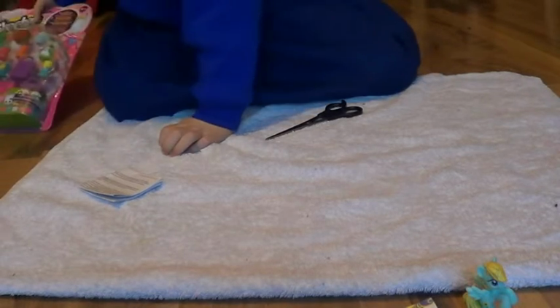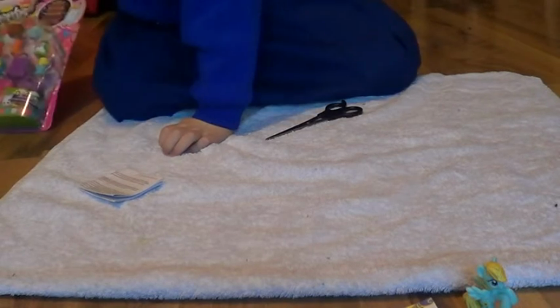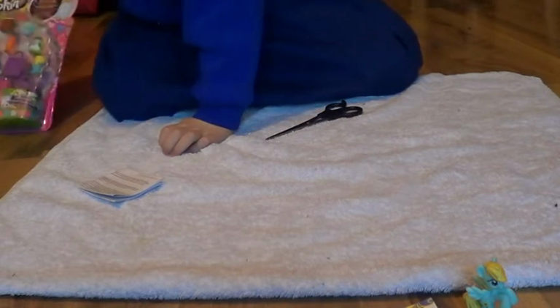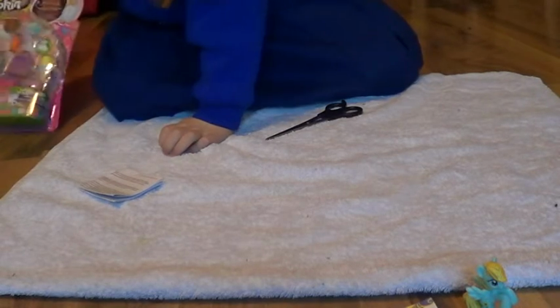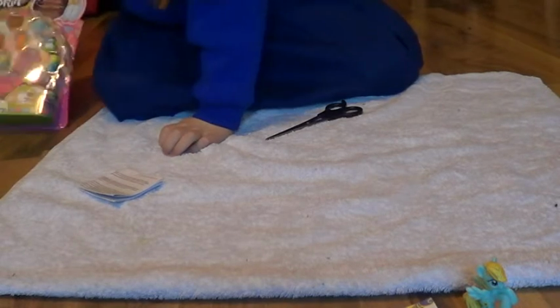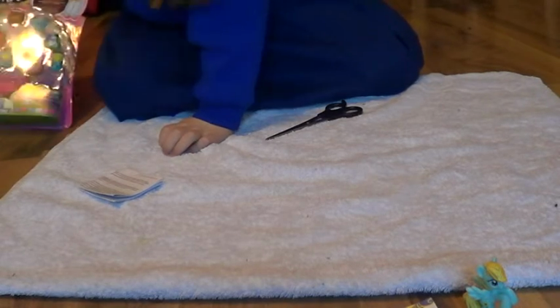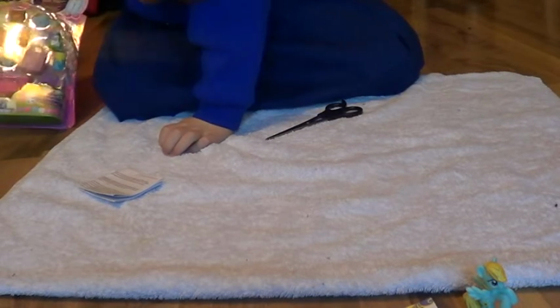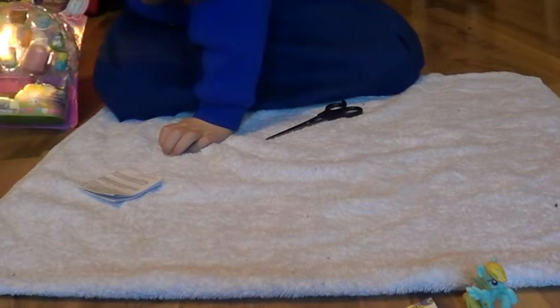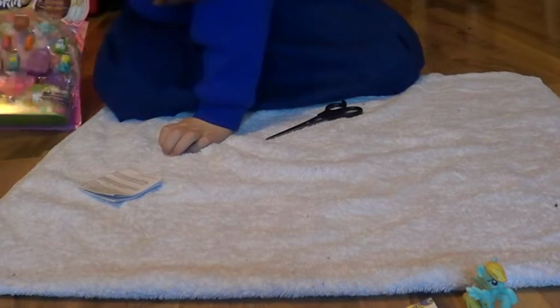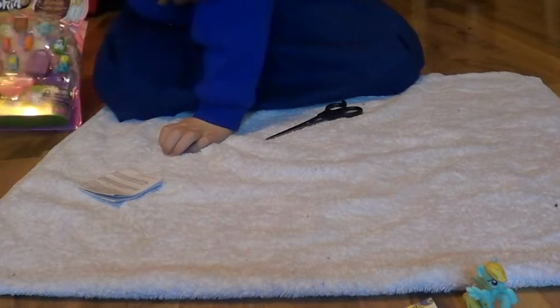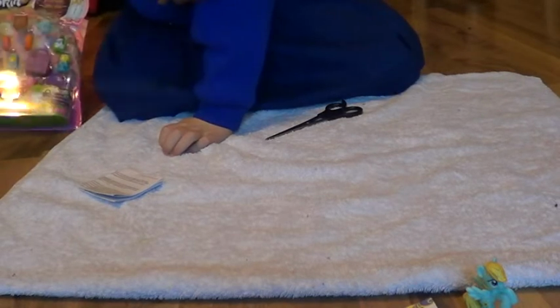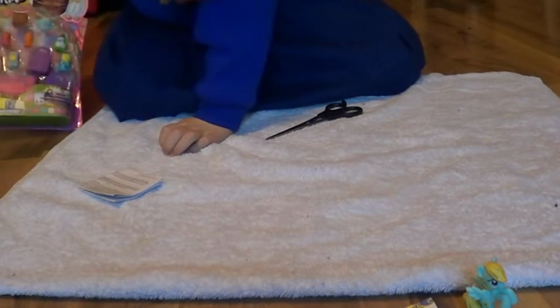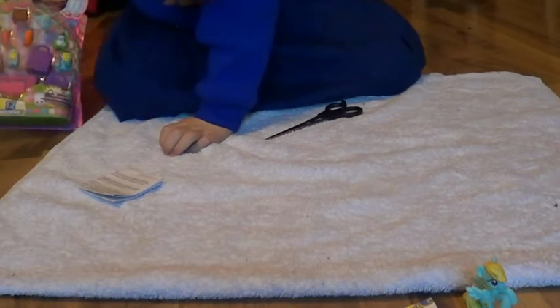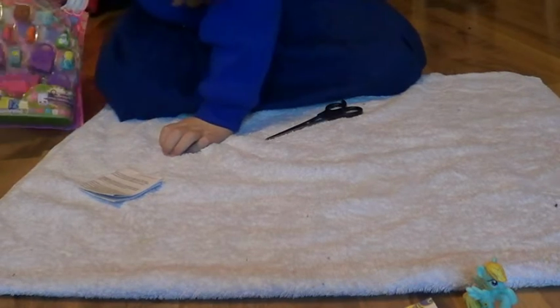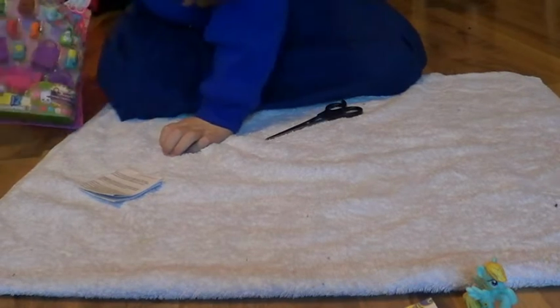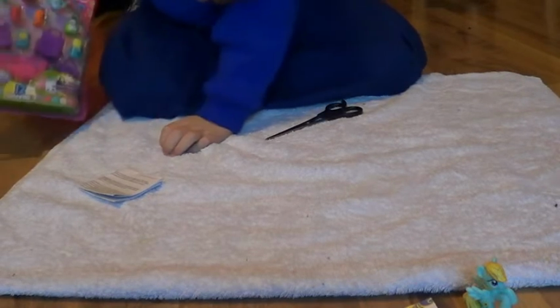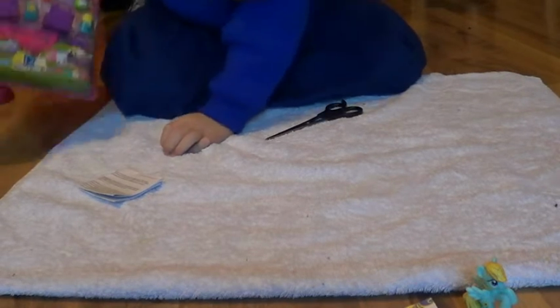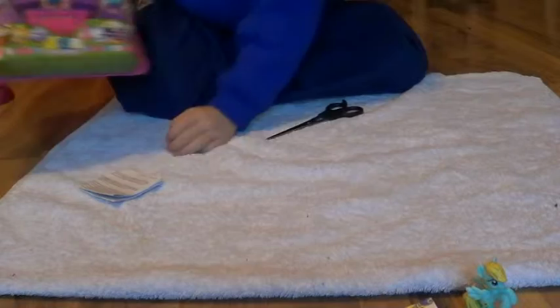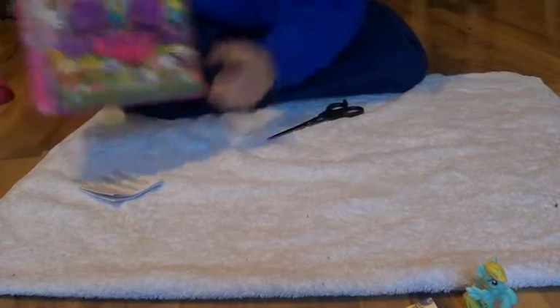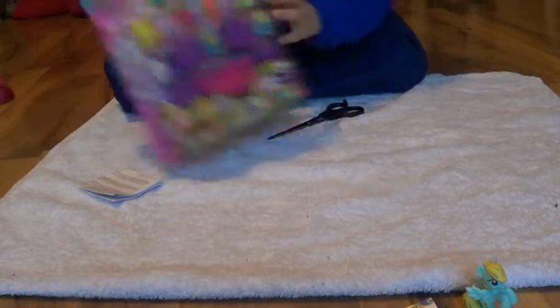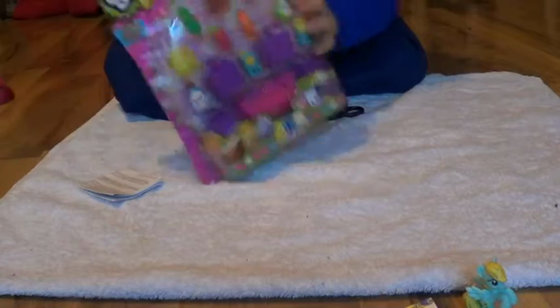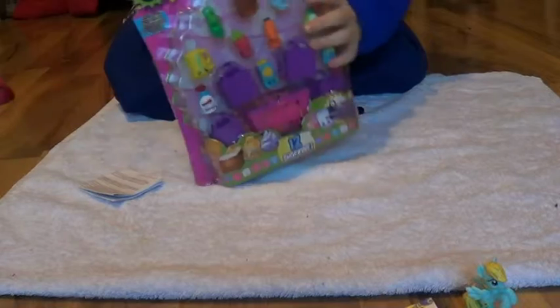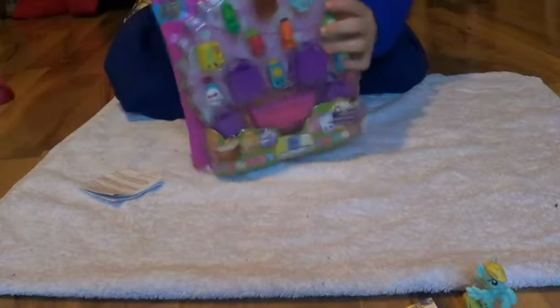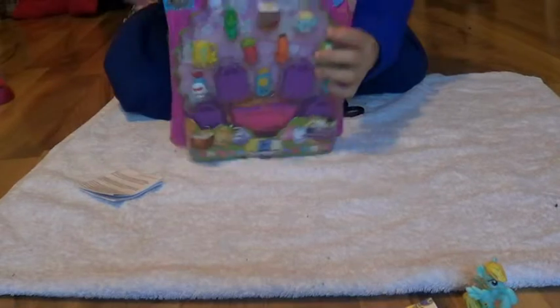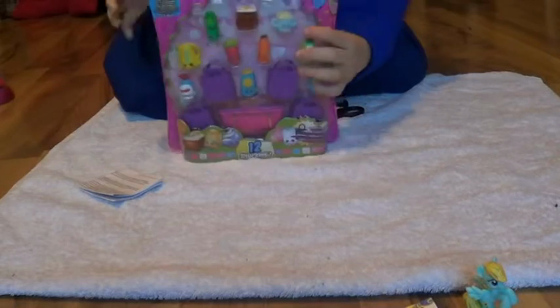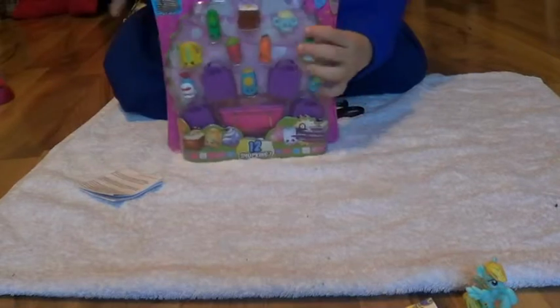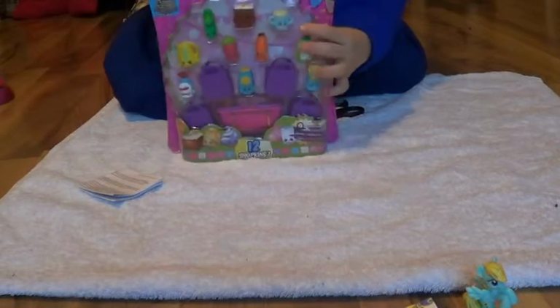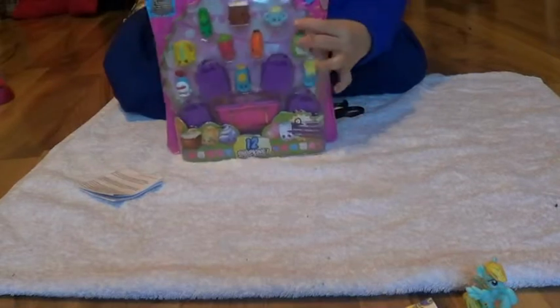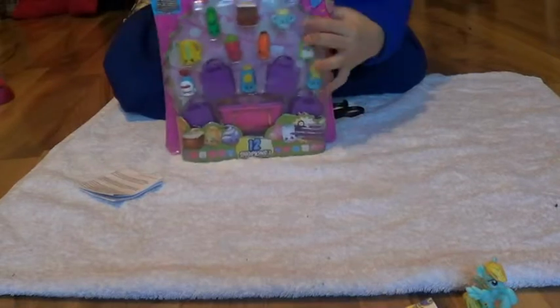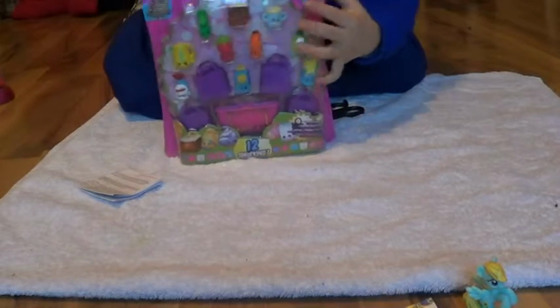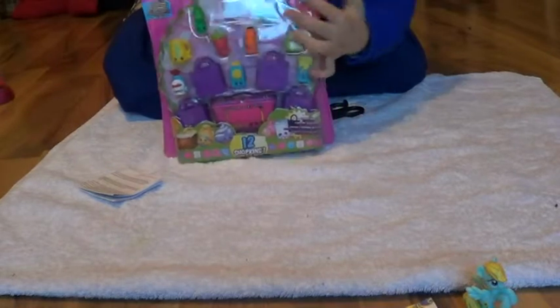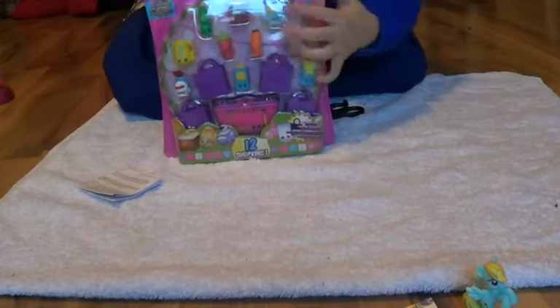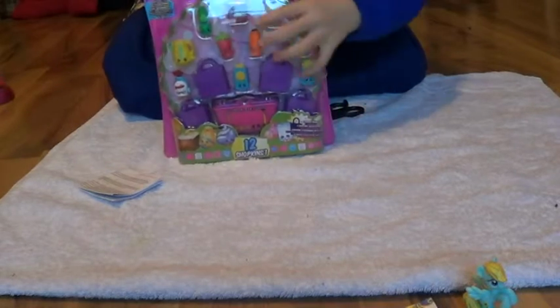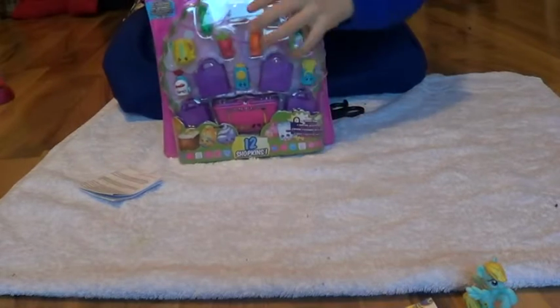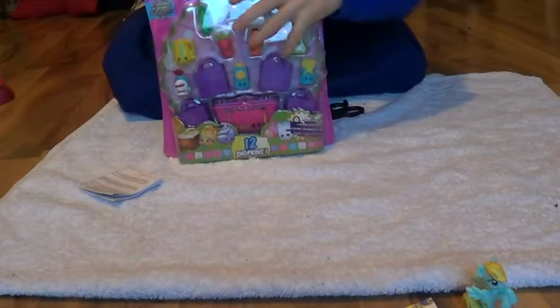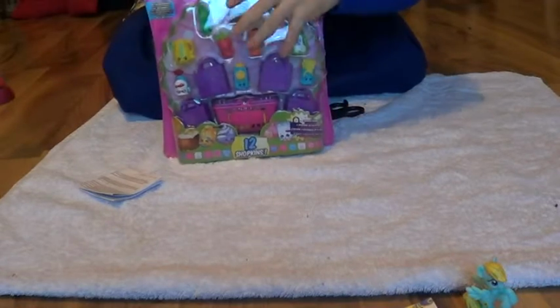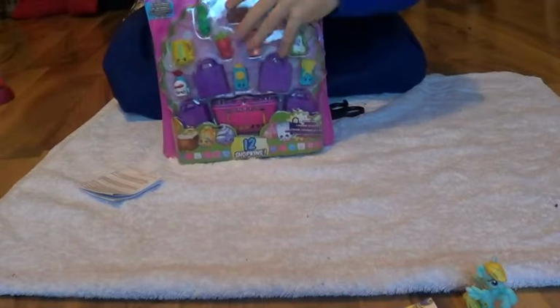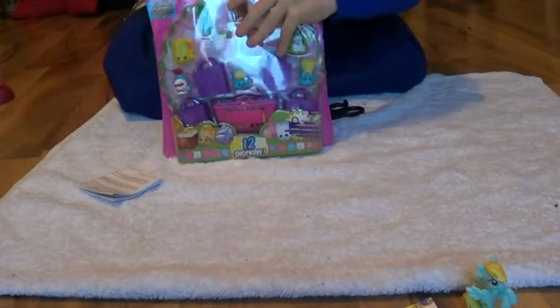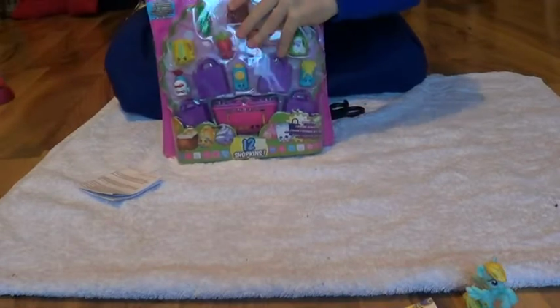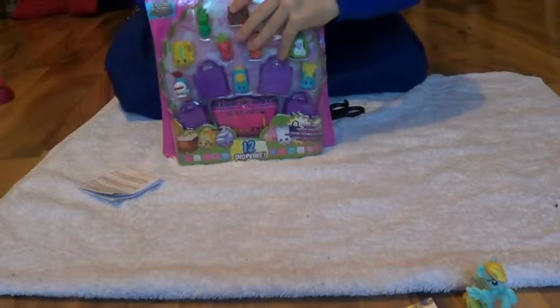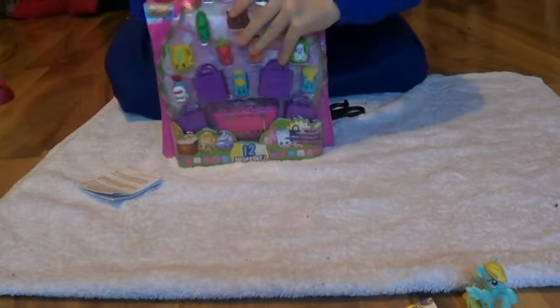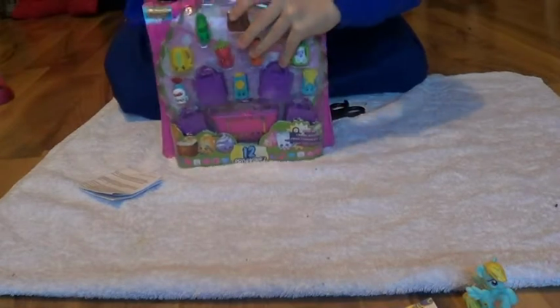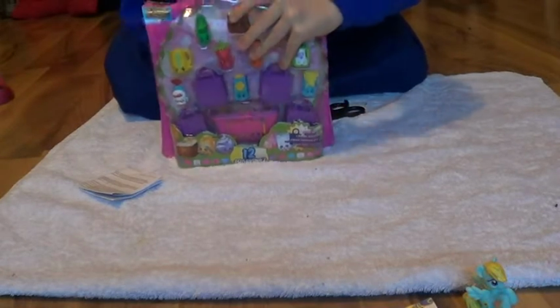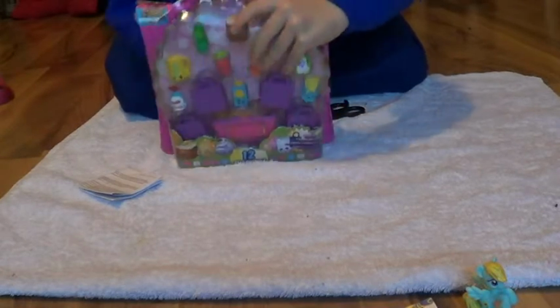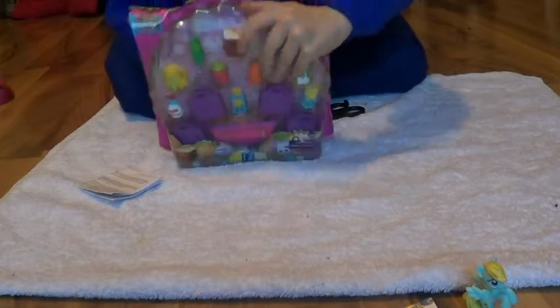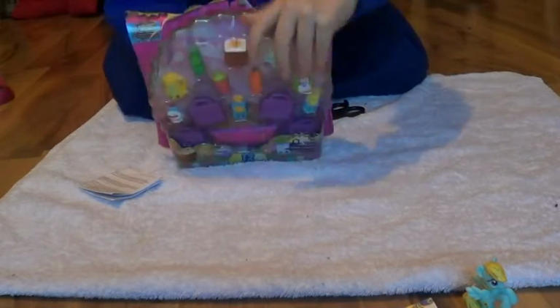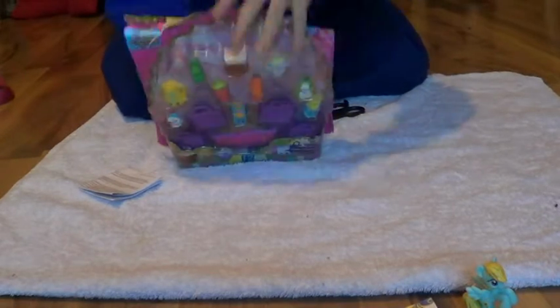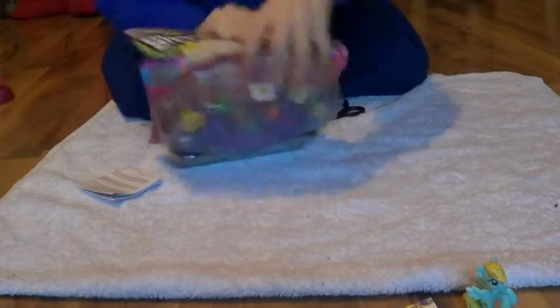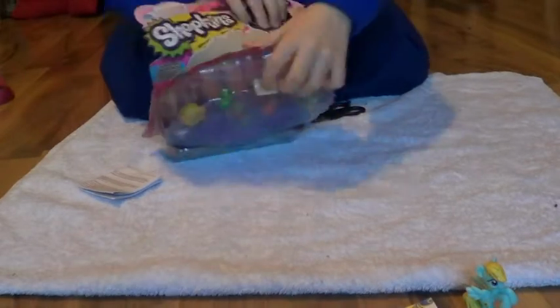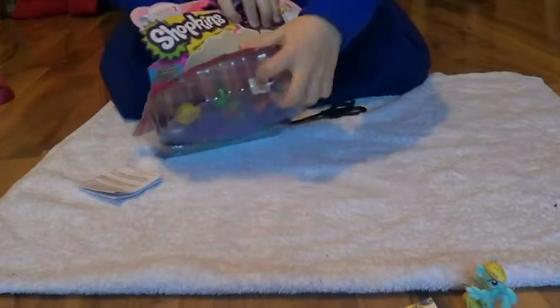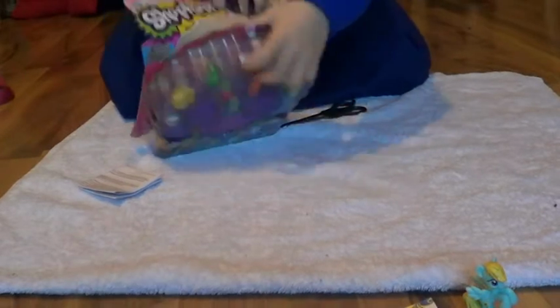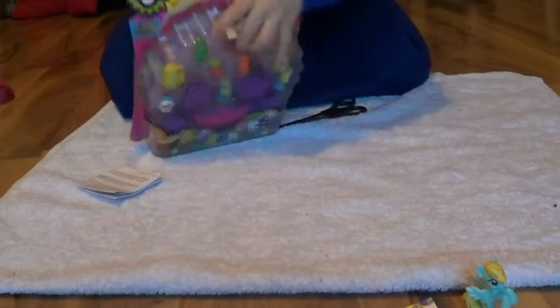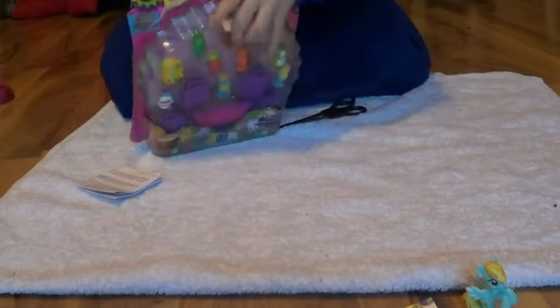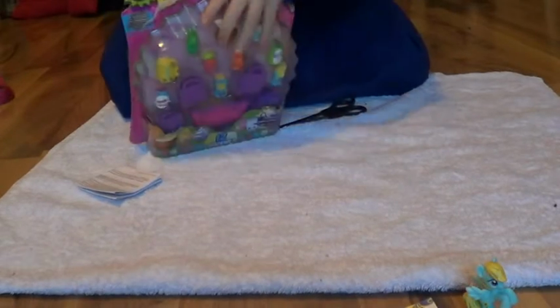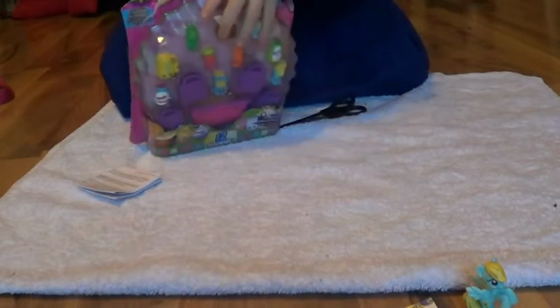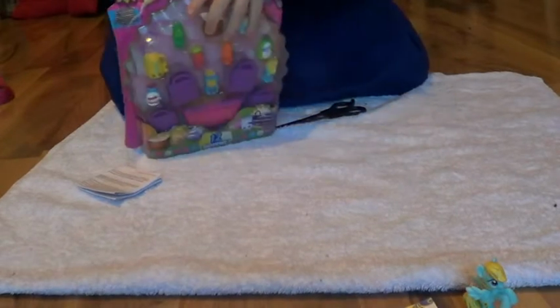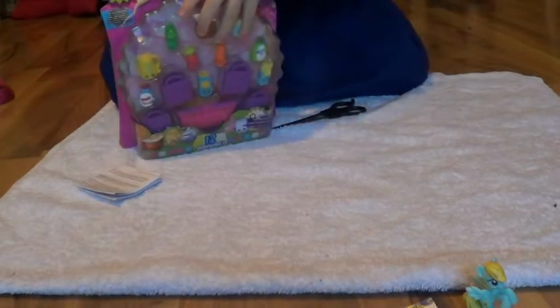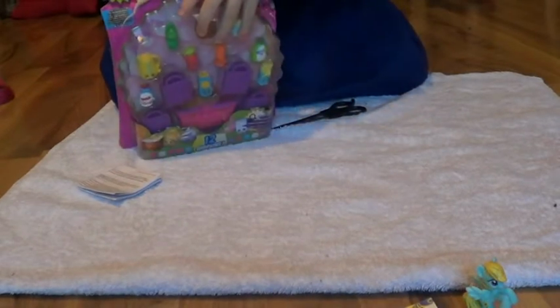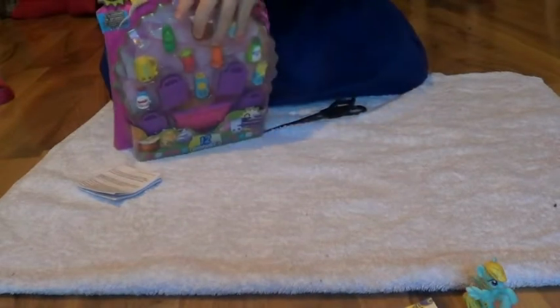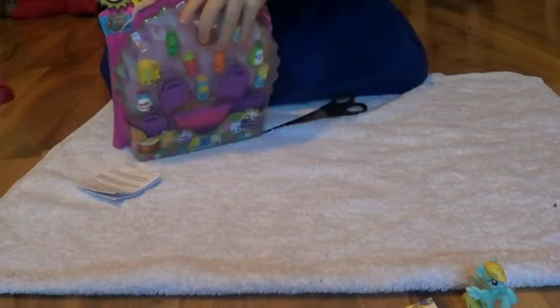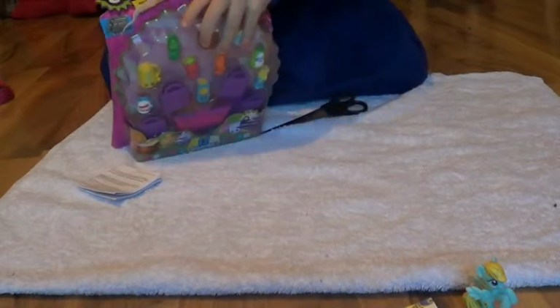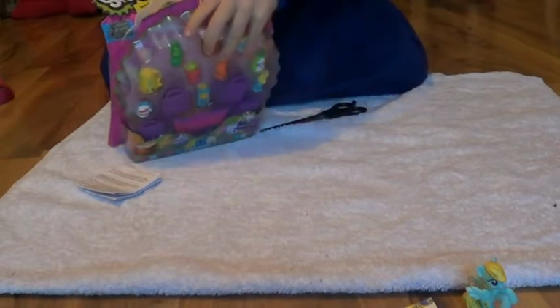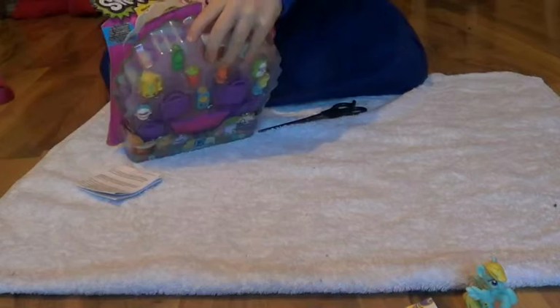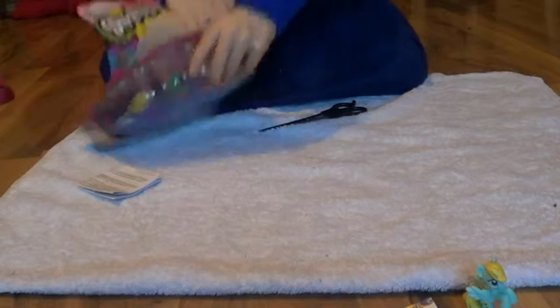One of them — so the first one we are going to open up is this Shopkins. I'm just going to rip it apart.